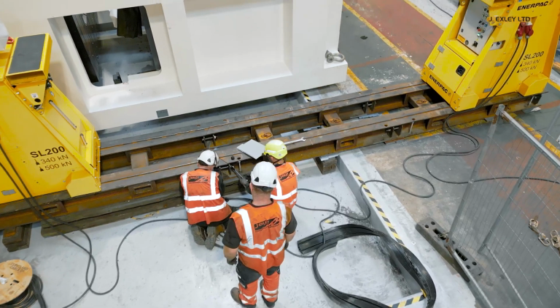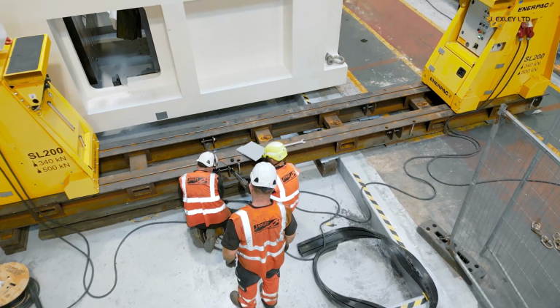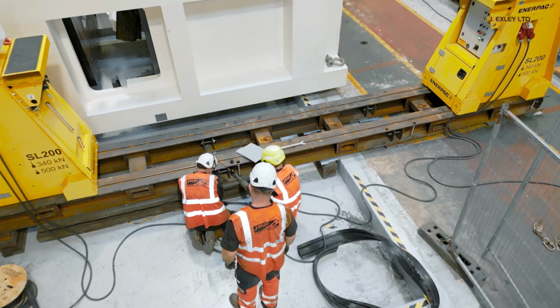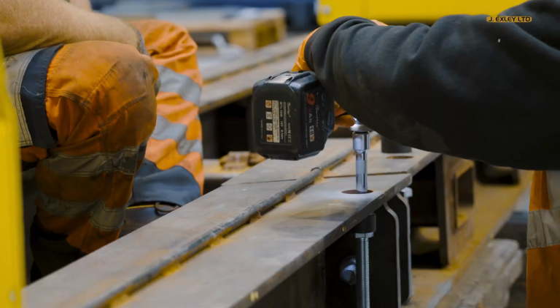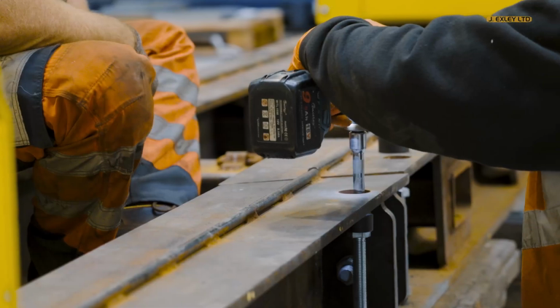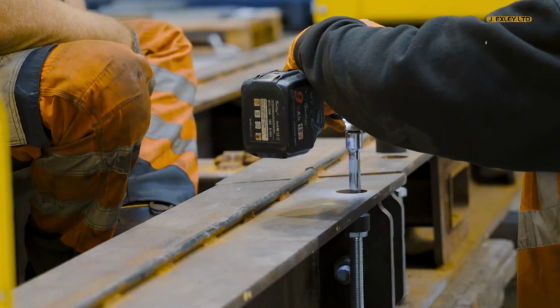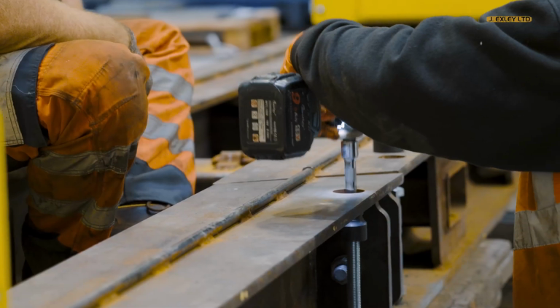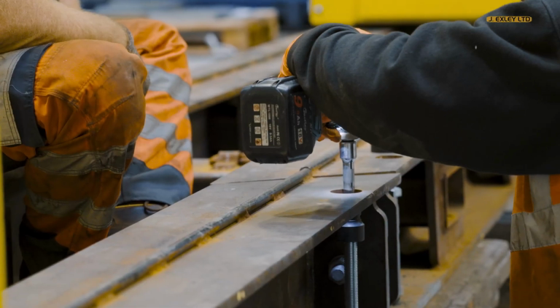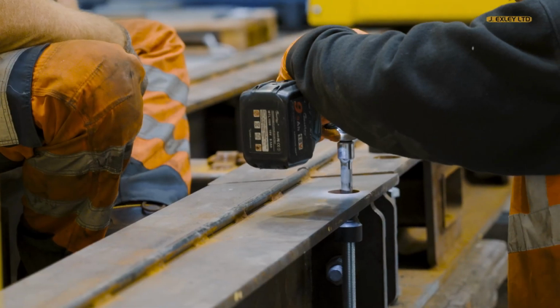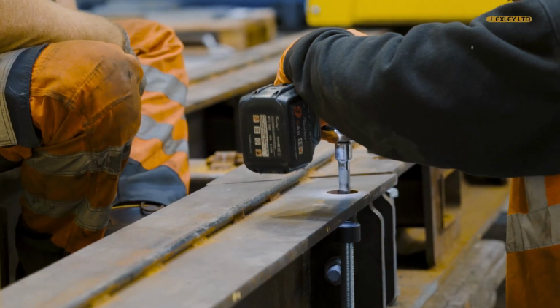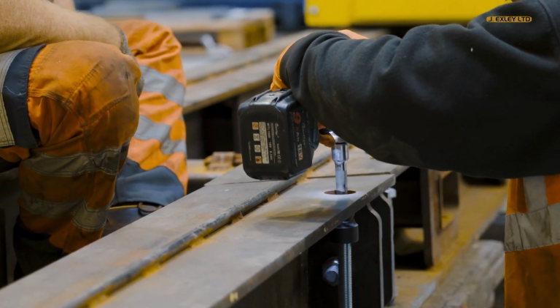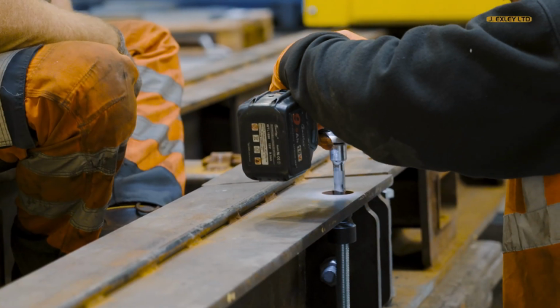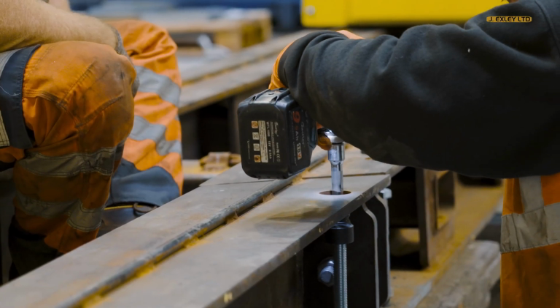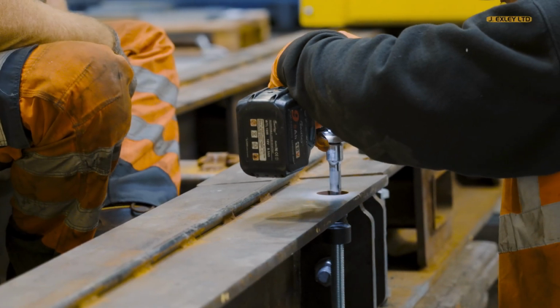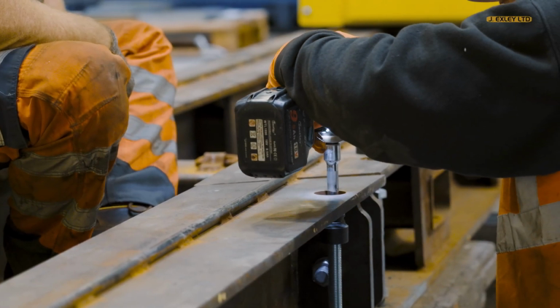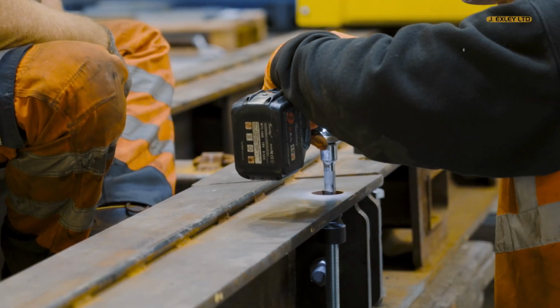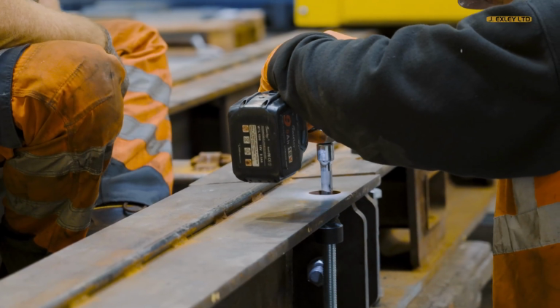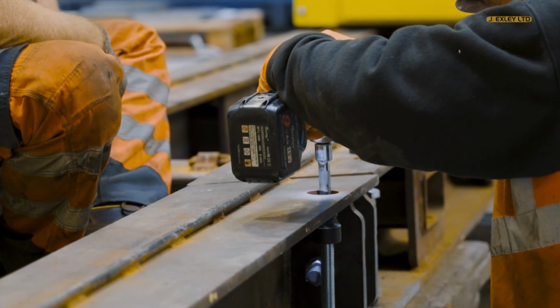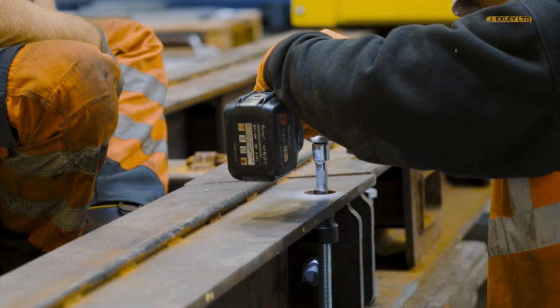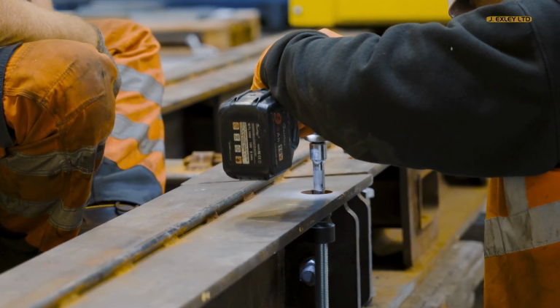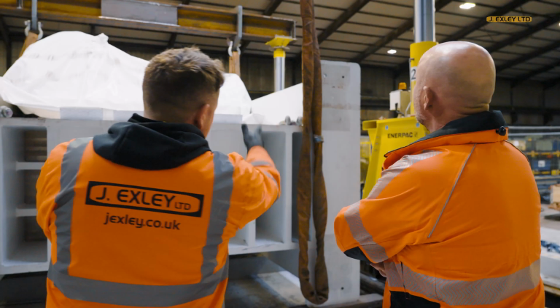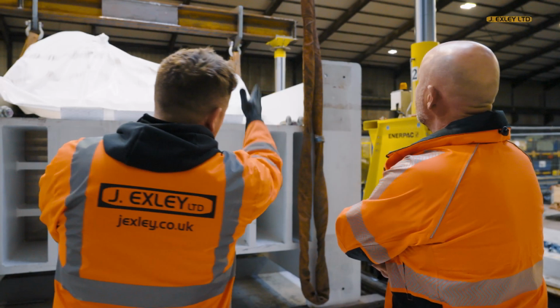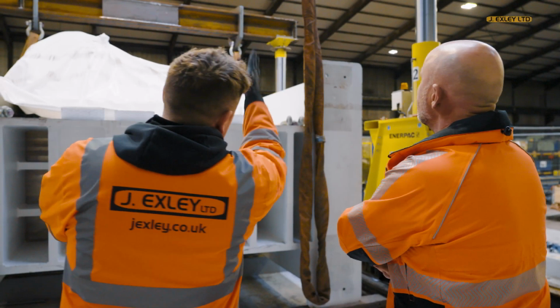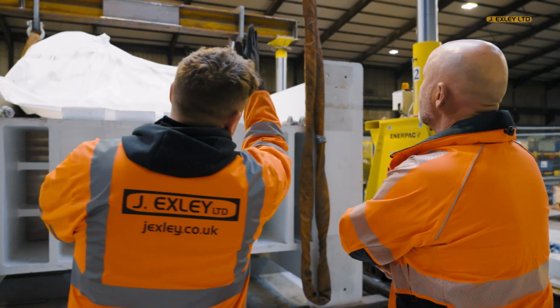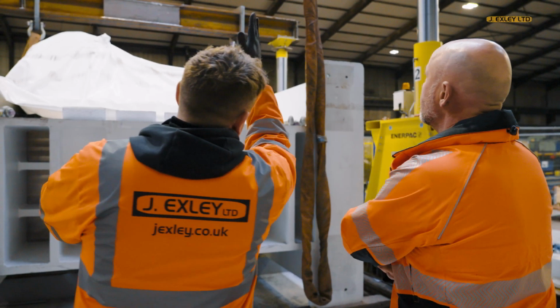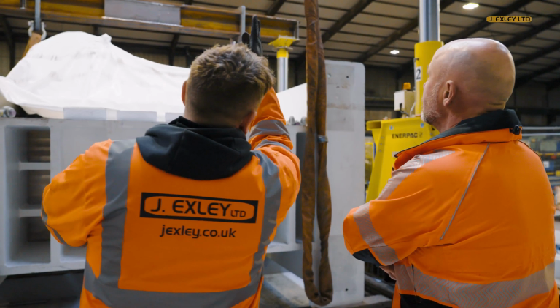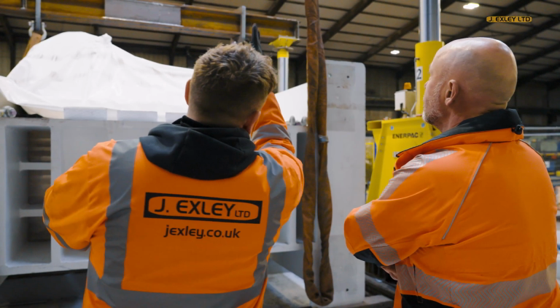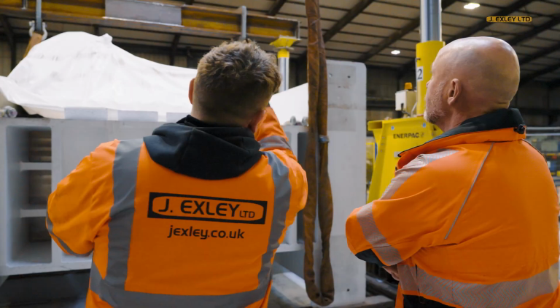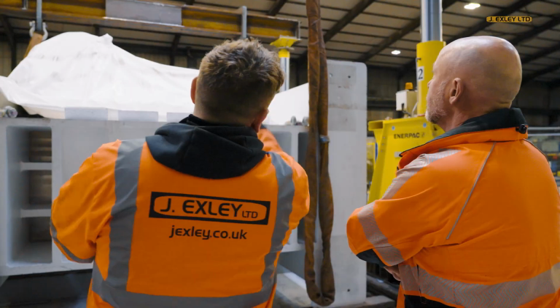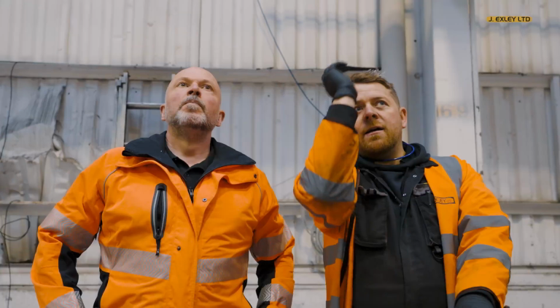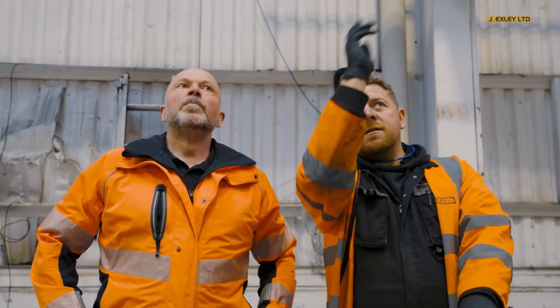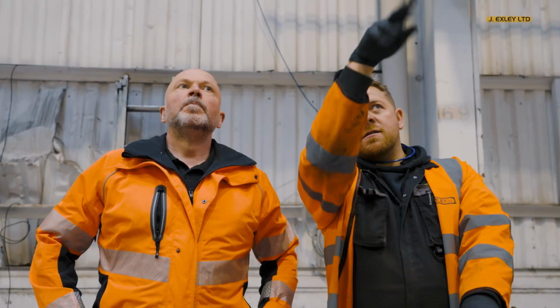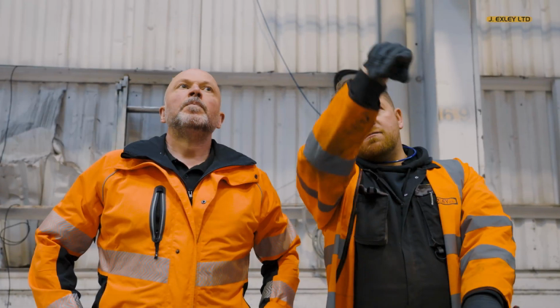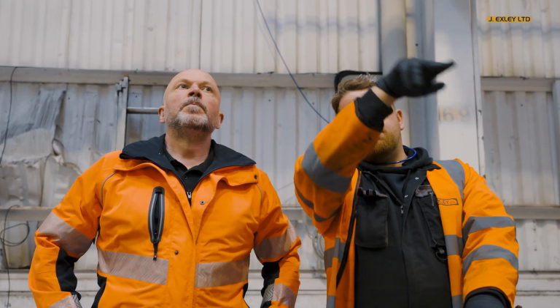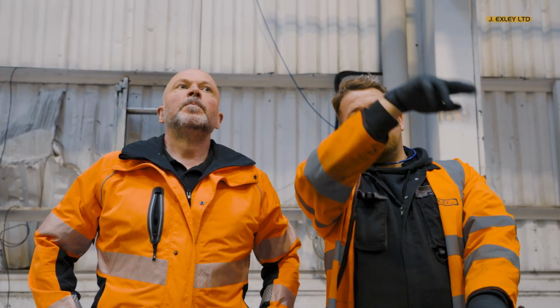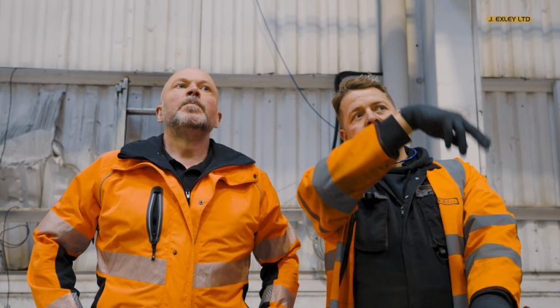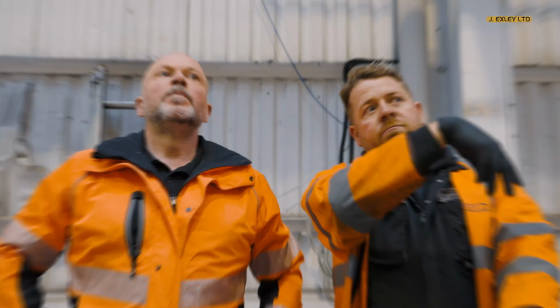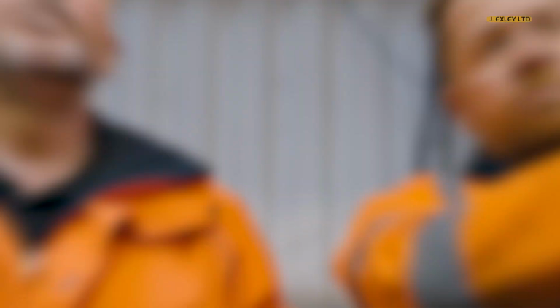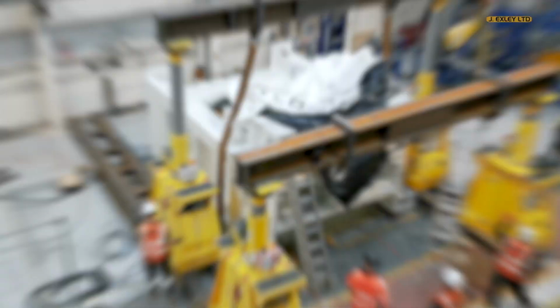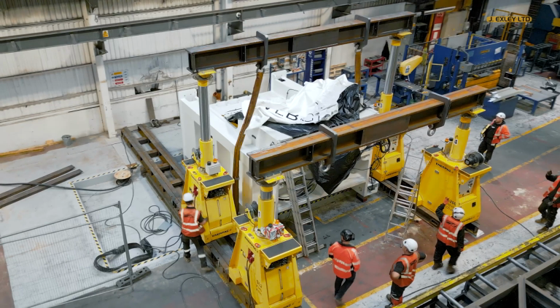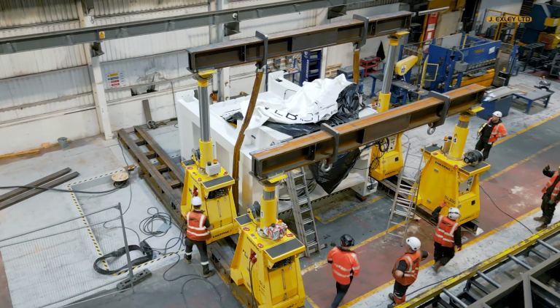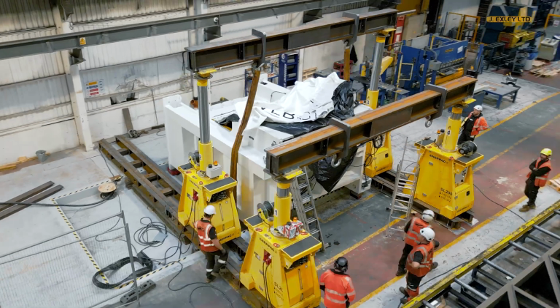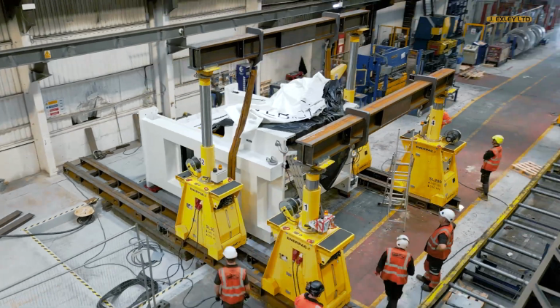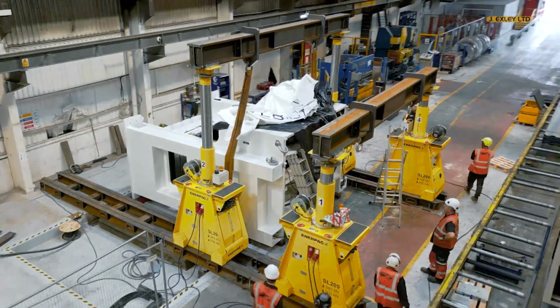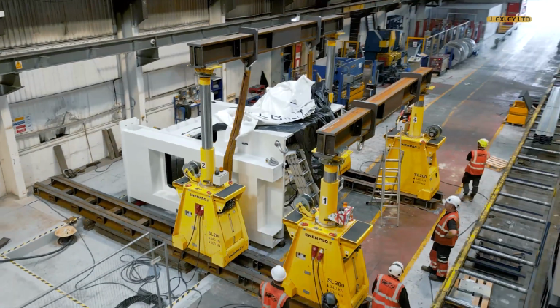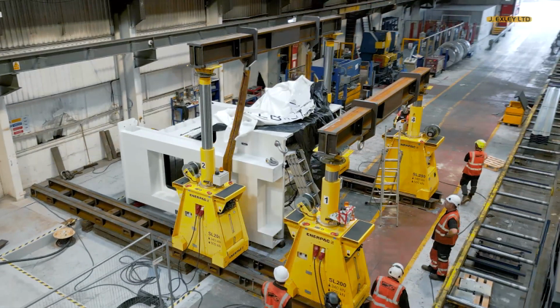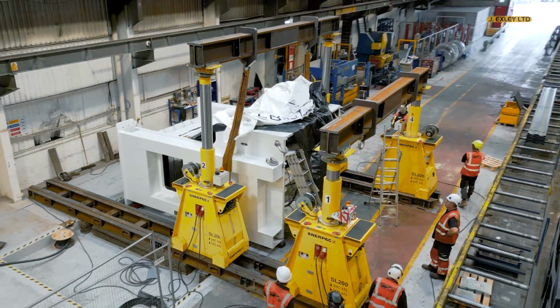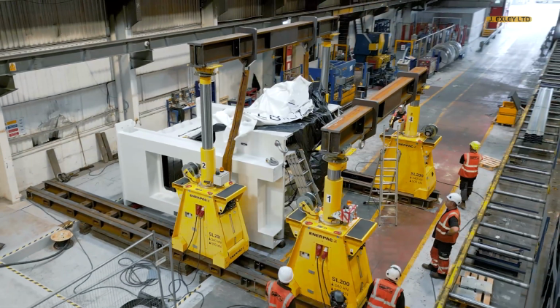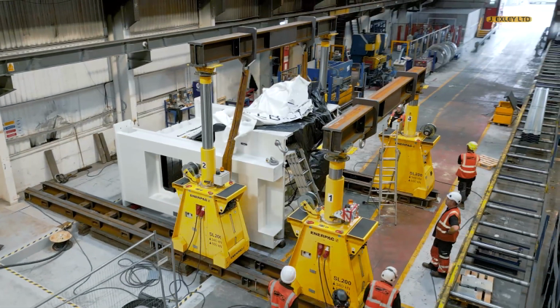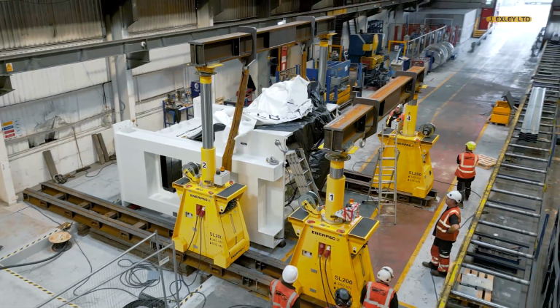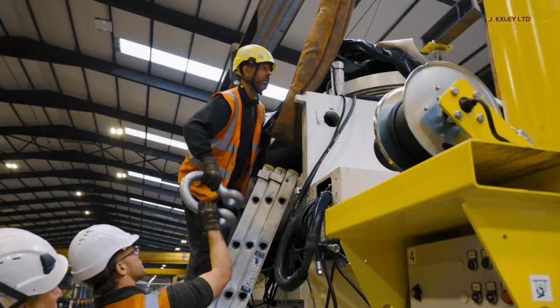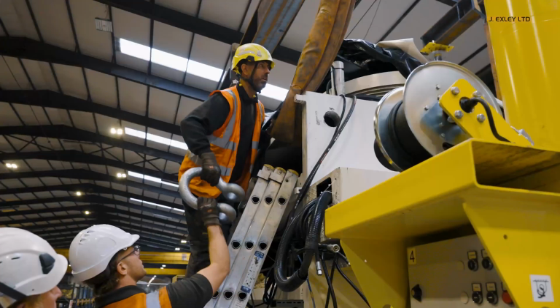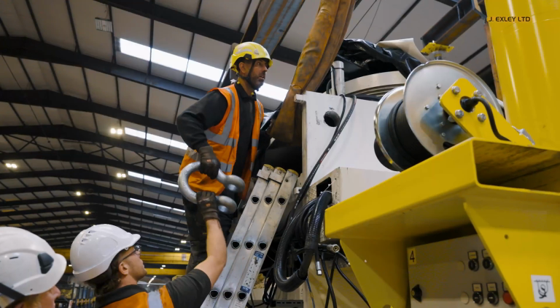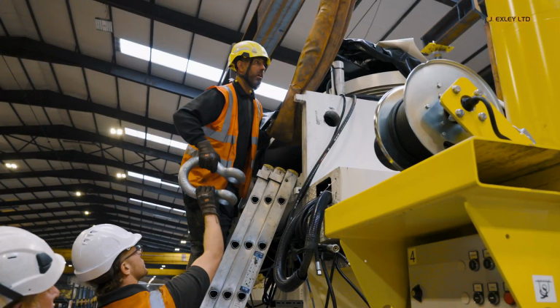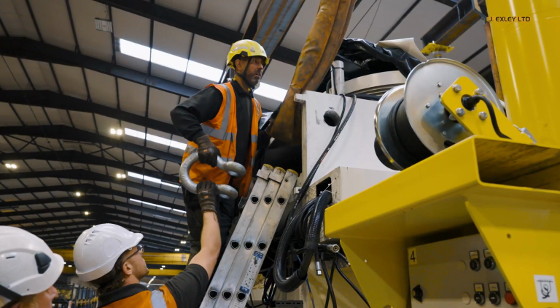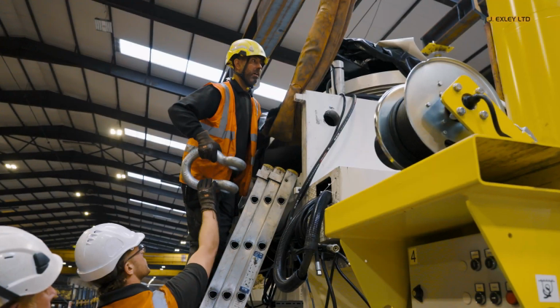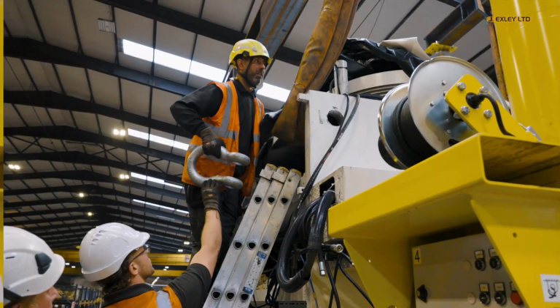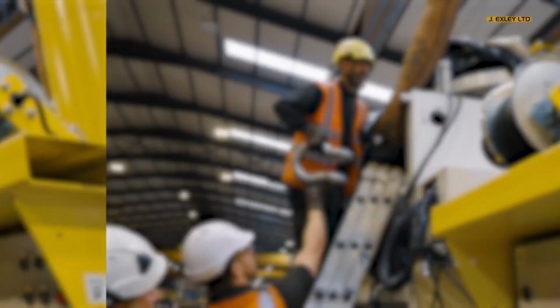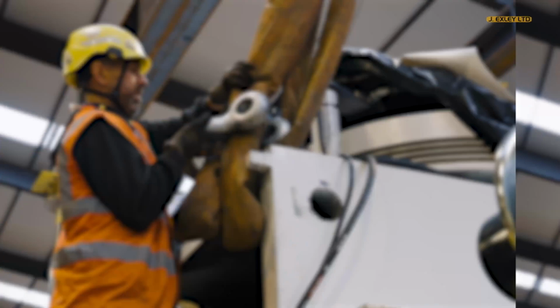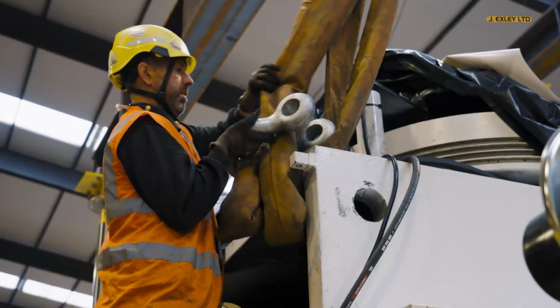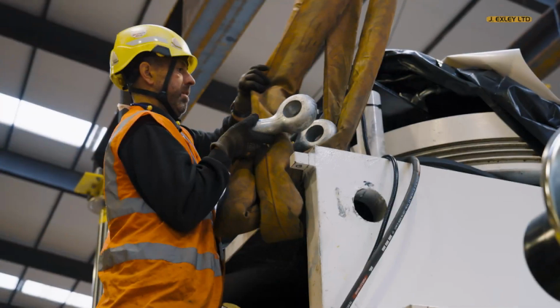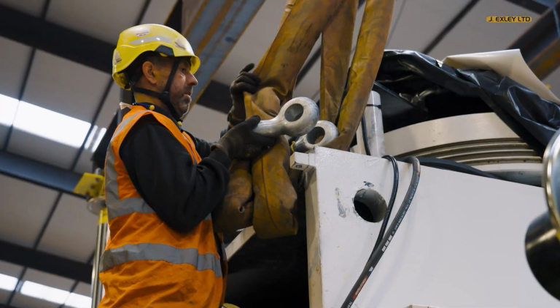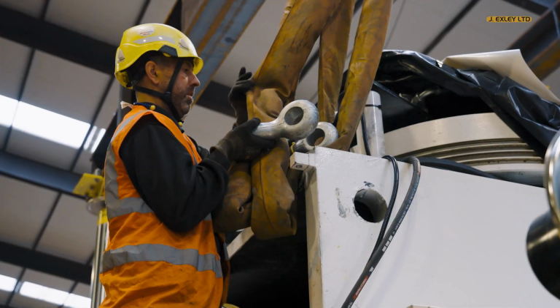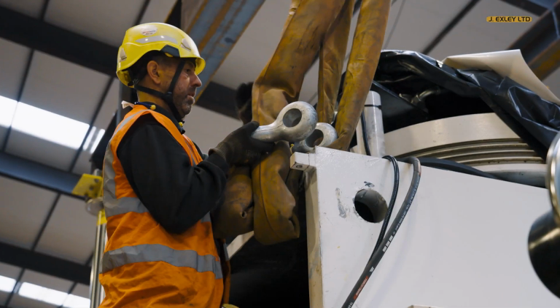This involved offloading the press from the transport and lining up with the pre-prepared pit in the floor using our heavy machinery moving equipment.